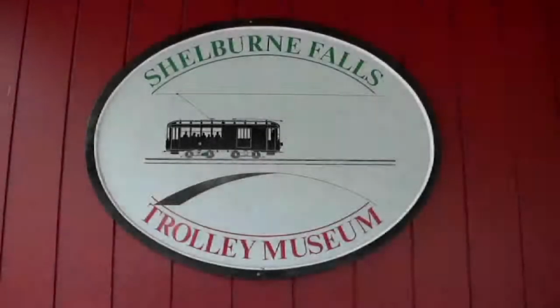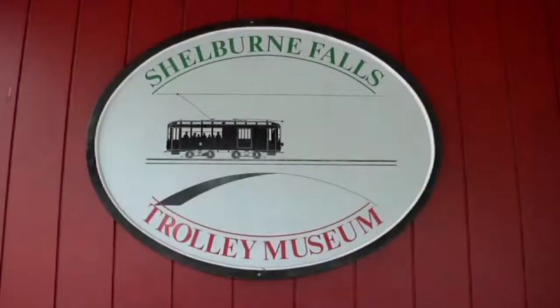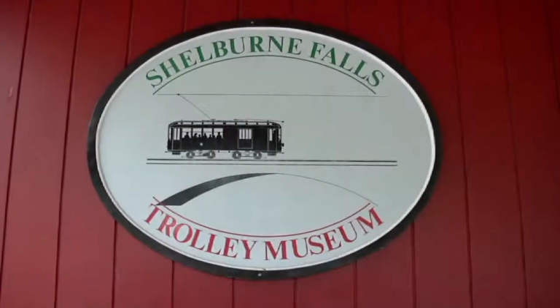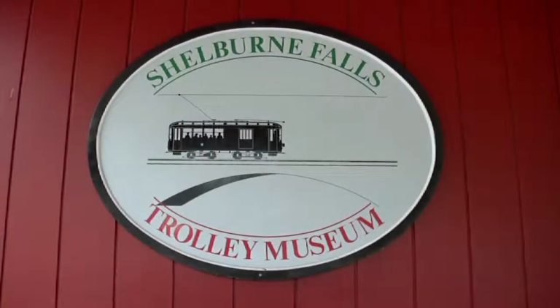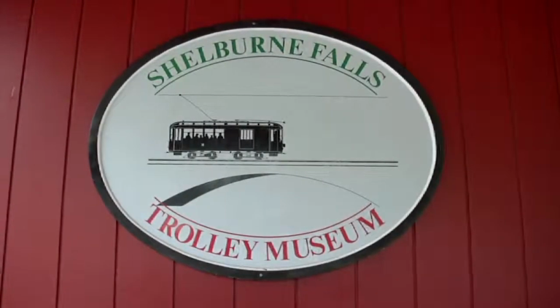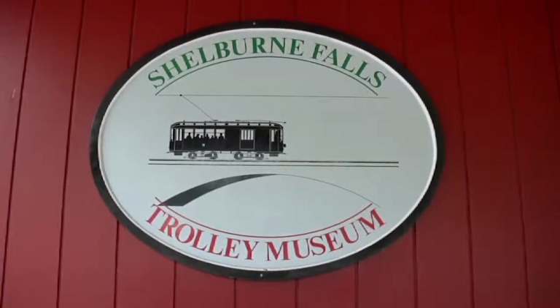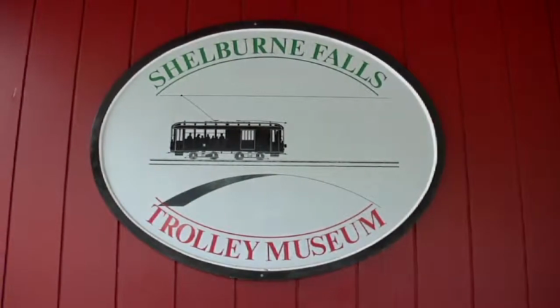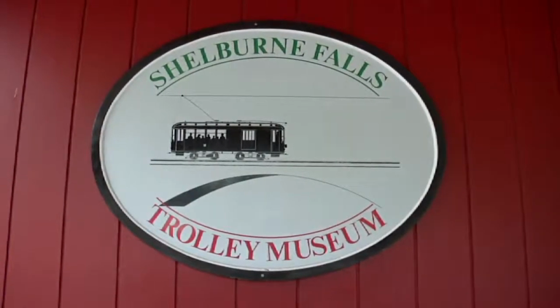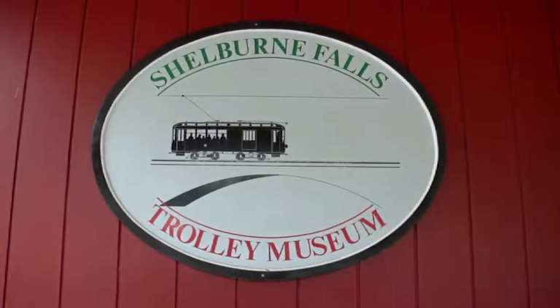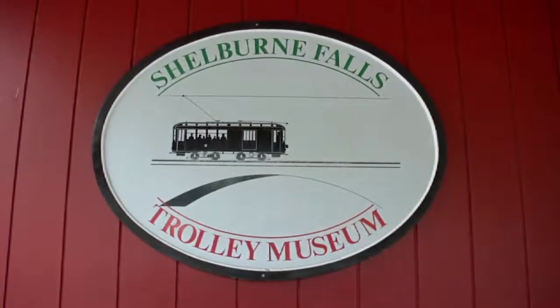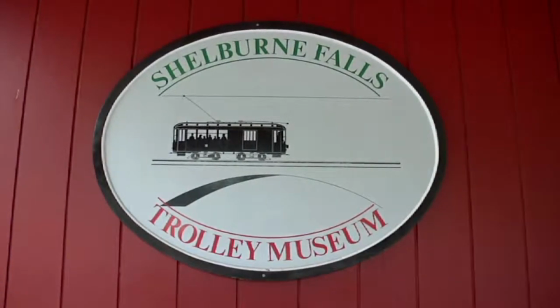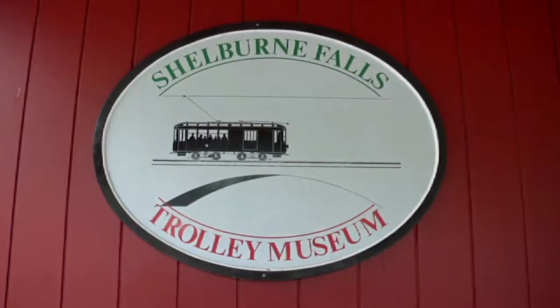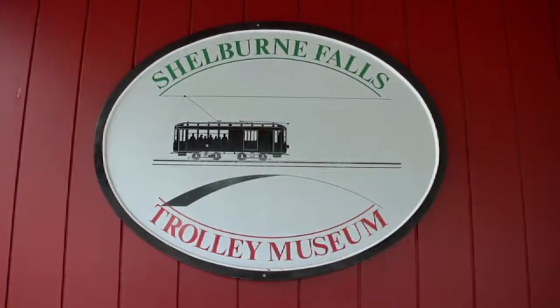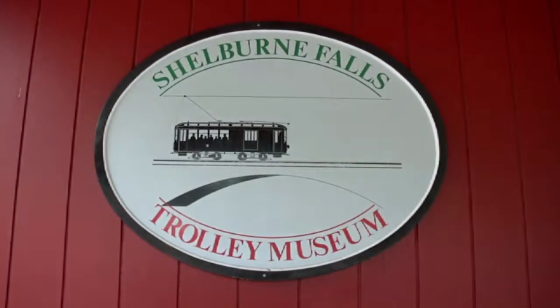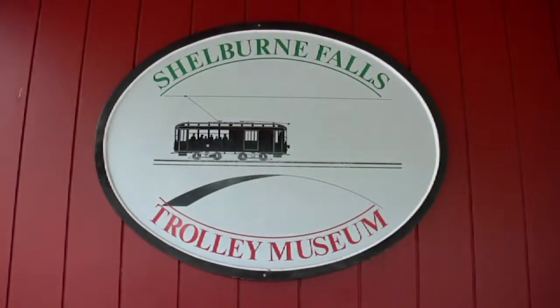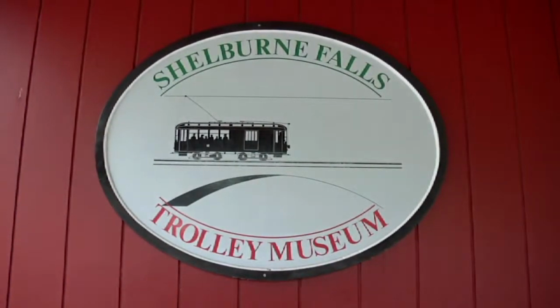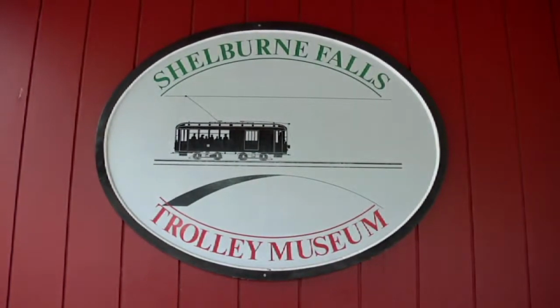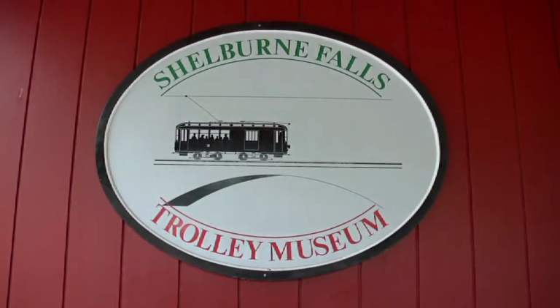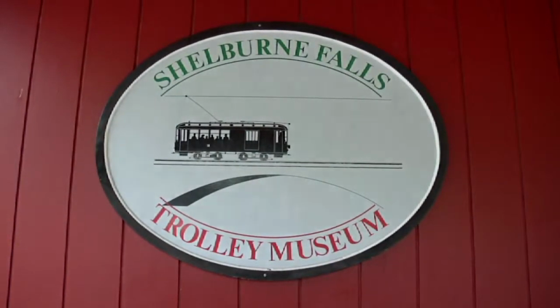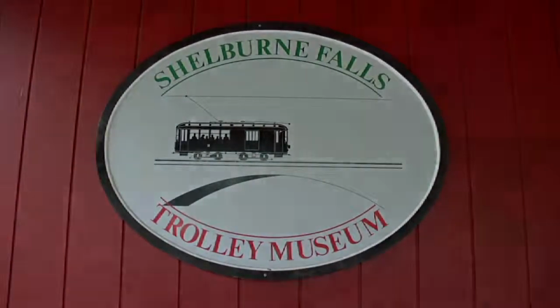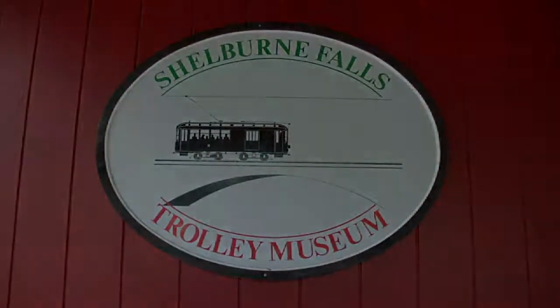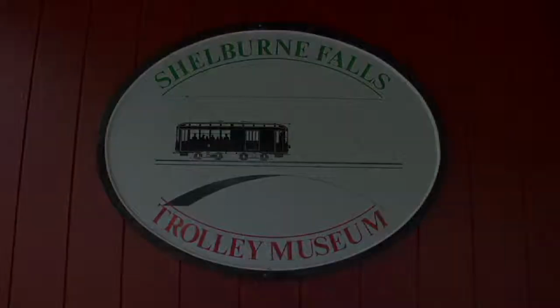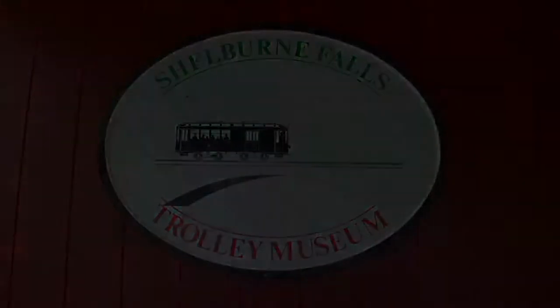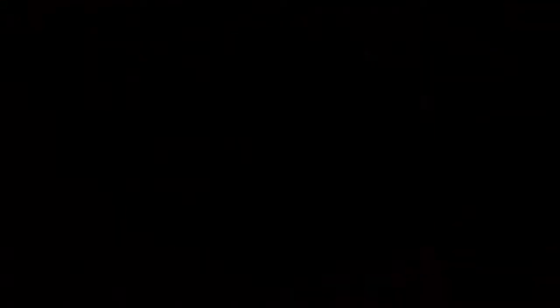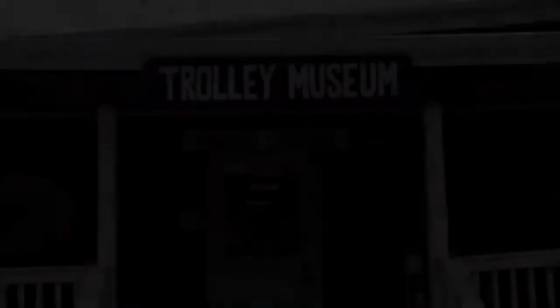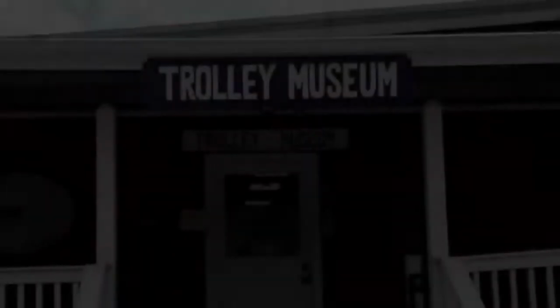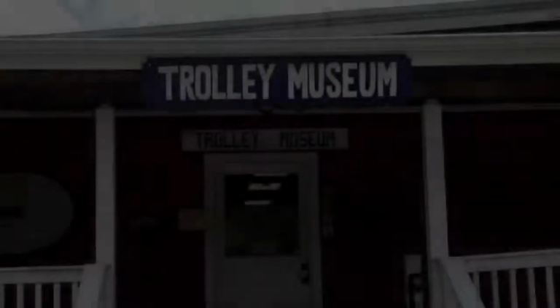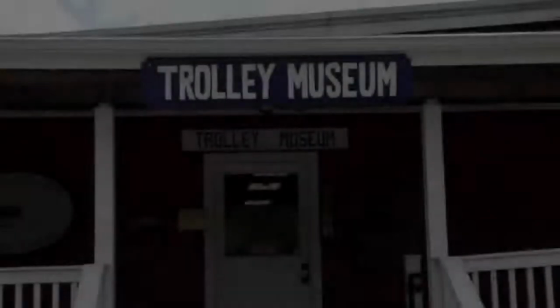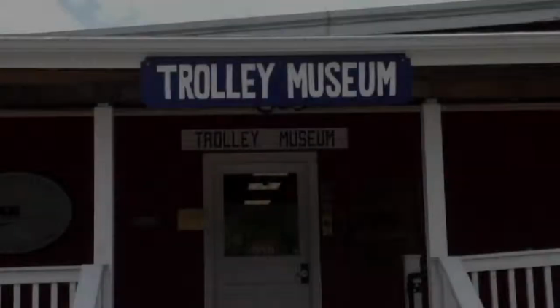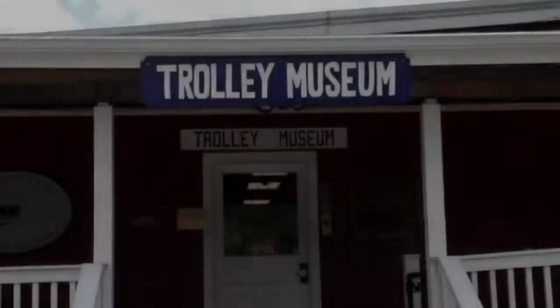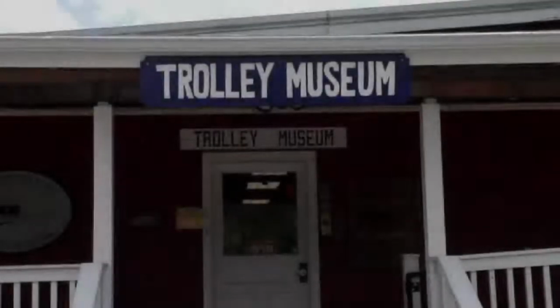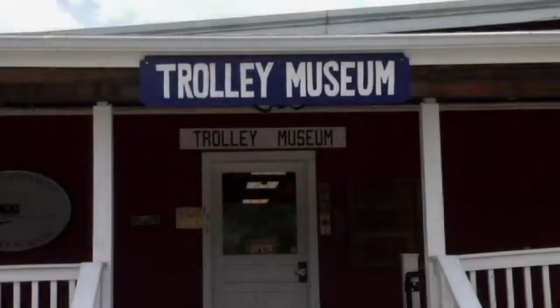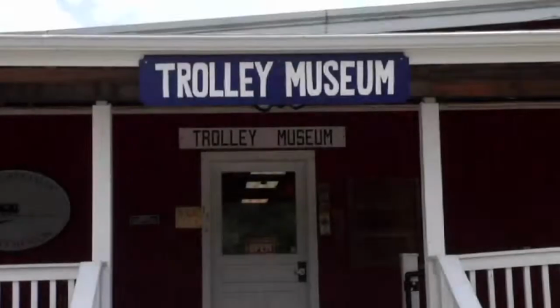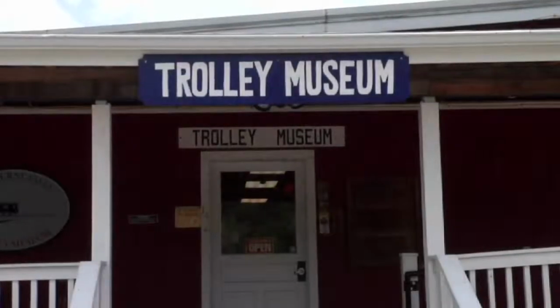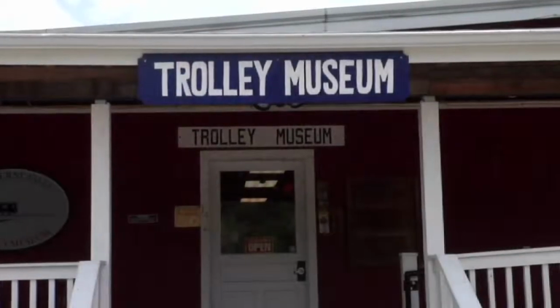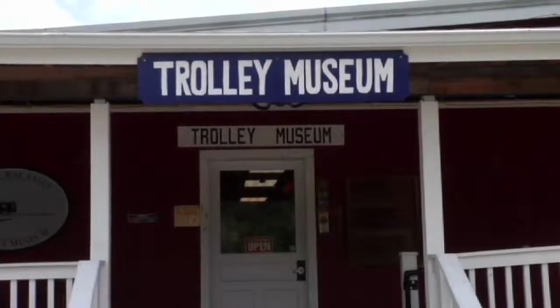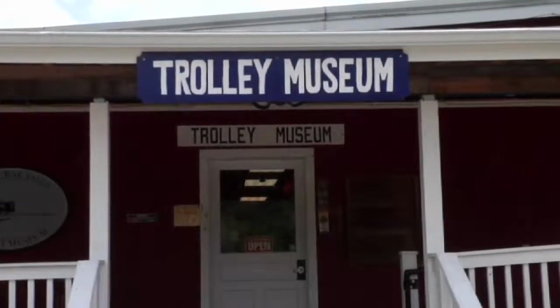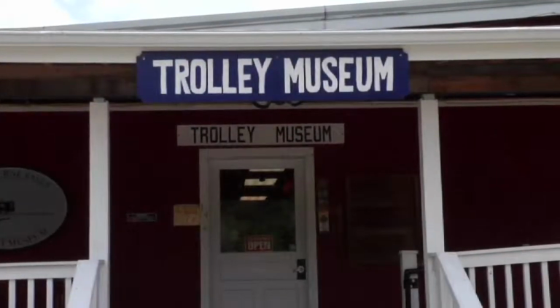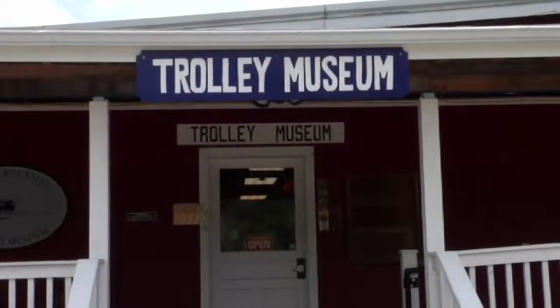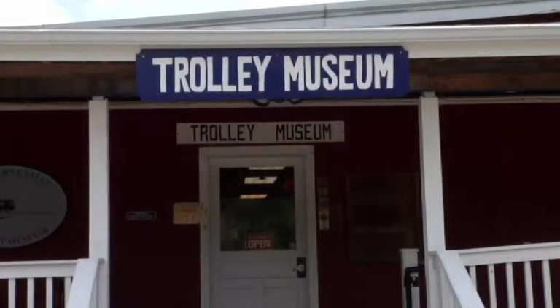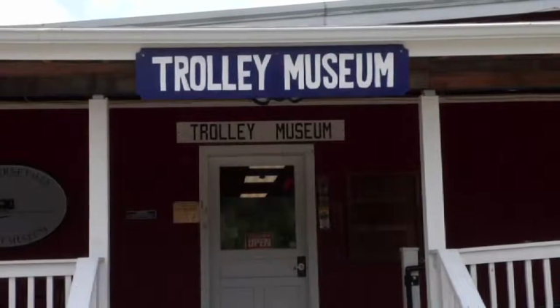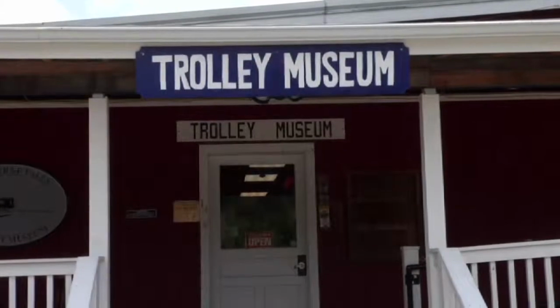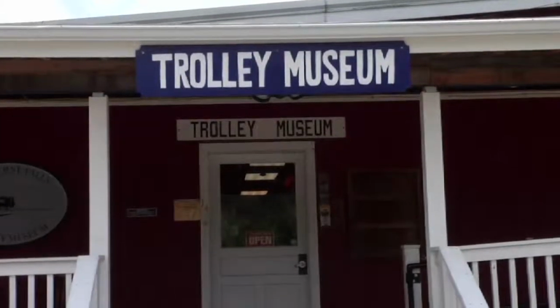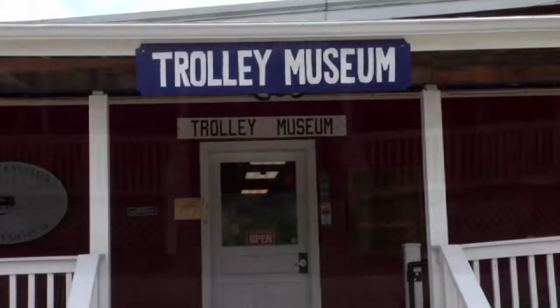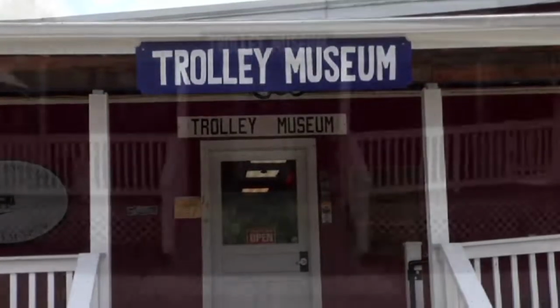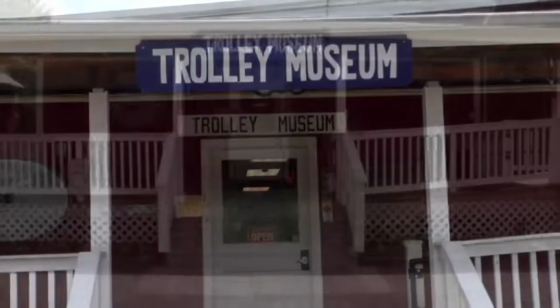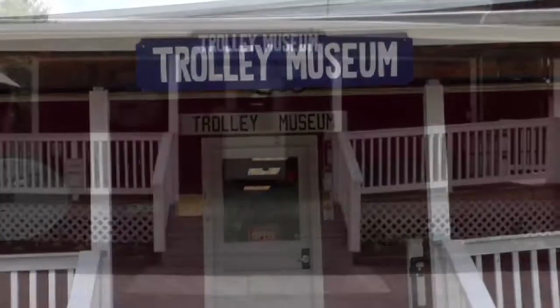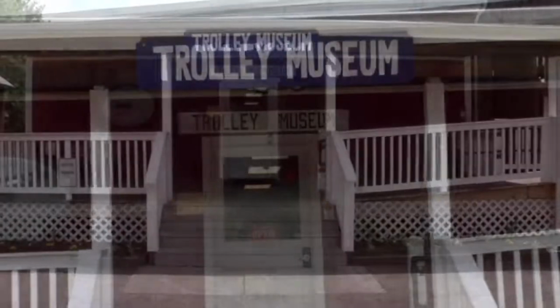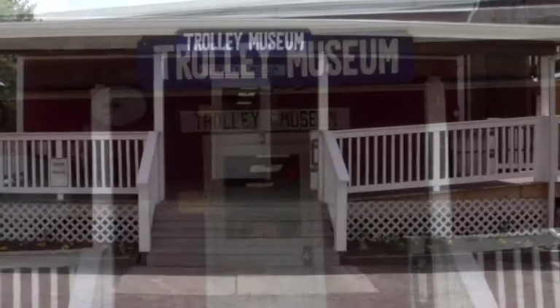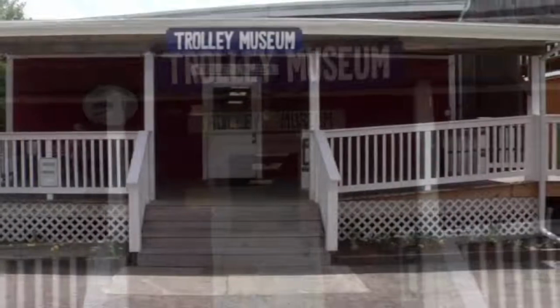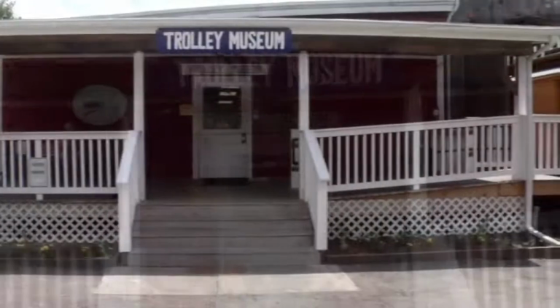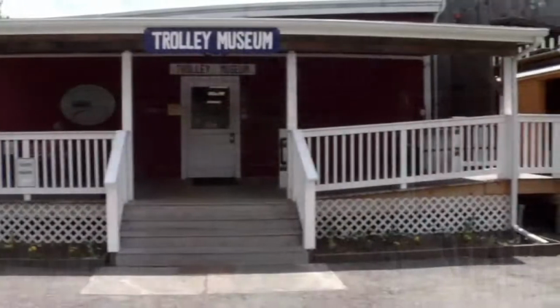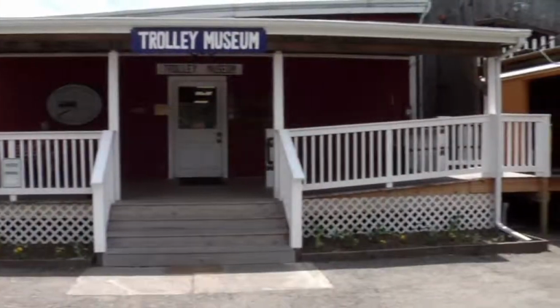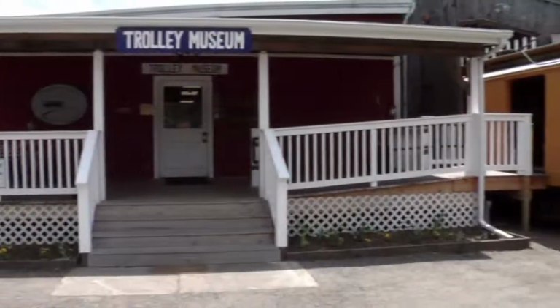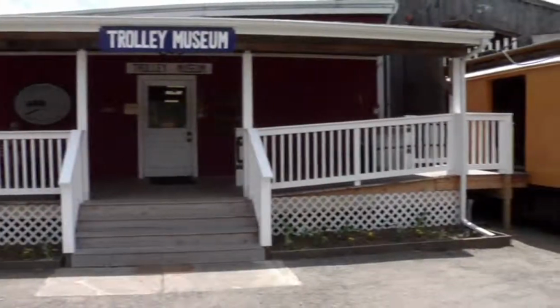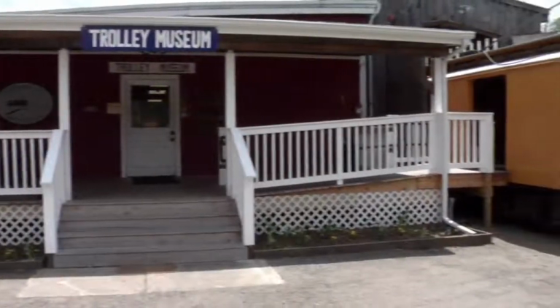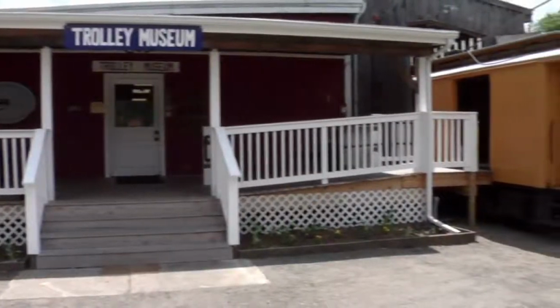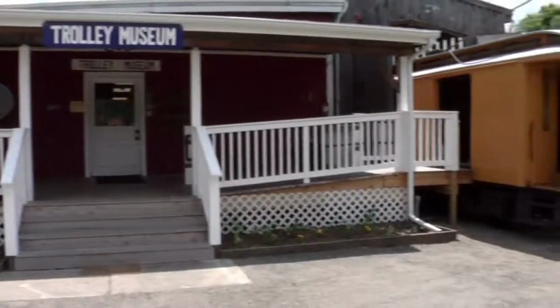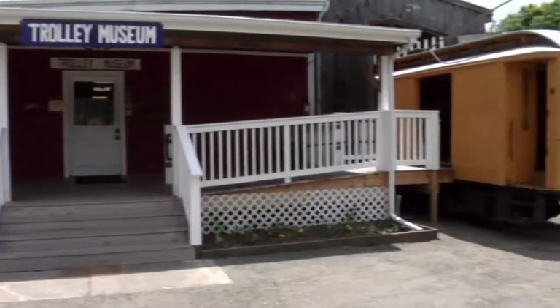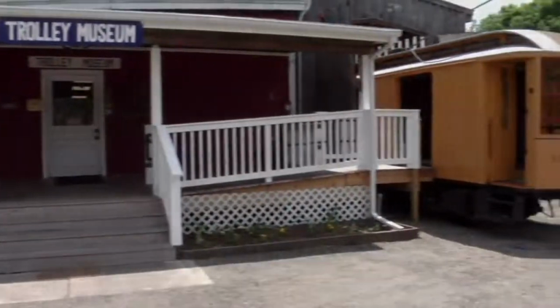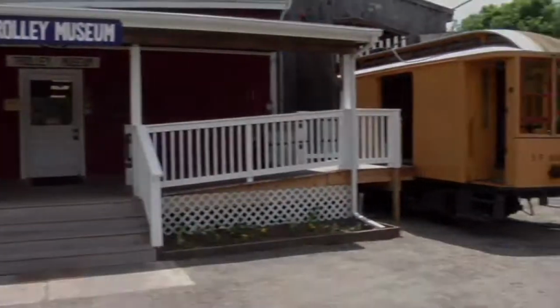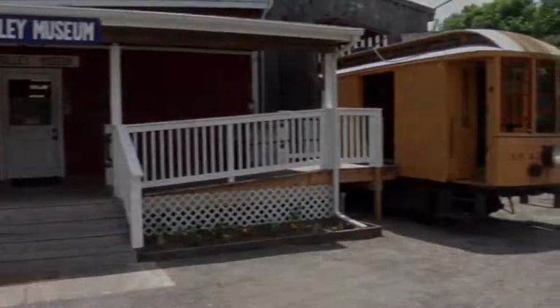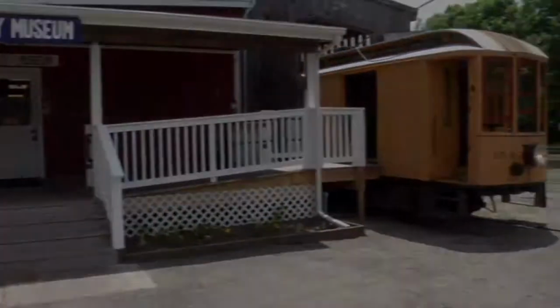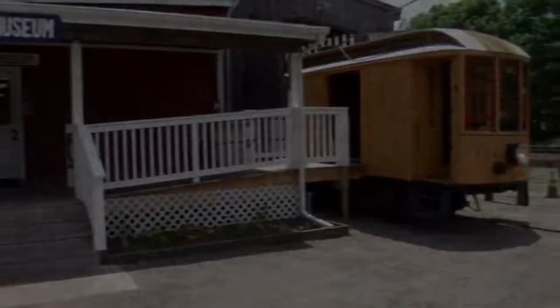All aboard! Welcome to the Shelburne Falls Trolley Museum on Depot Street in Shelburne Falls, Massachusetts.